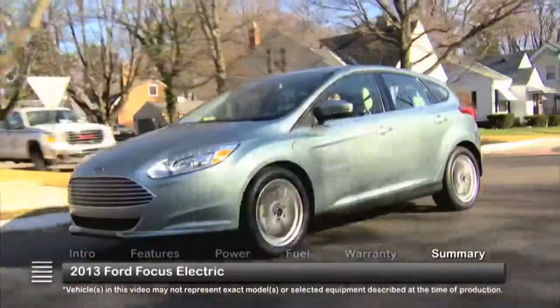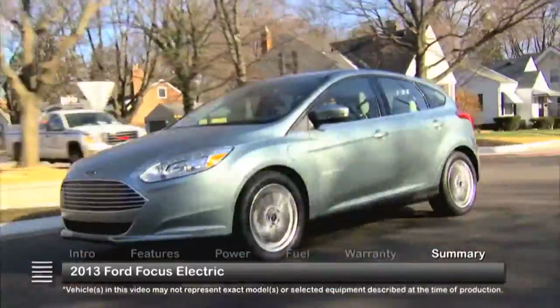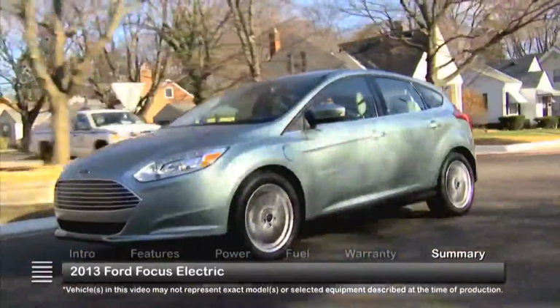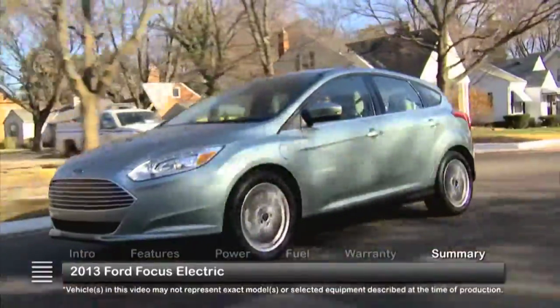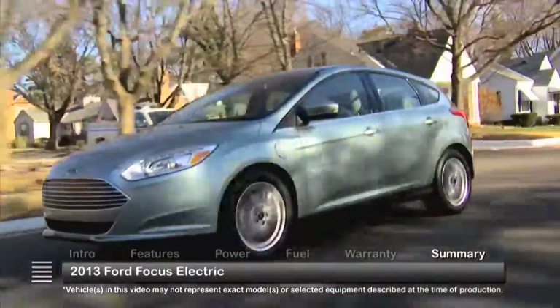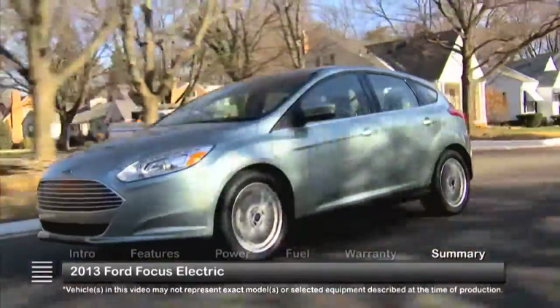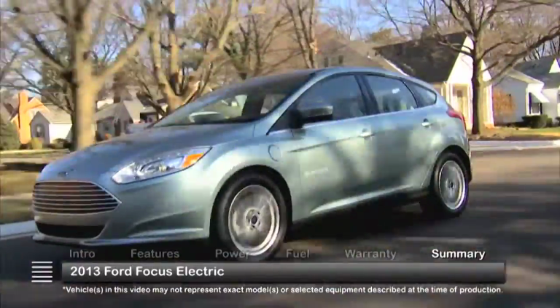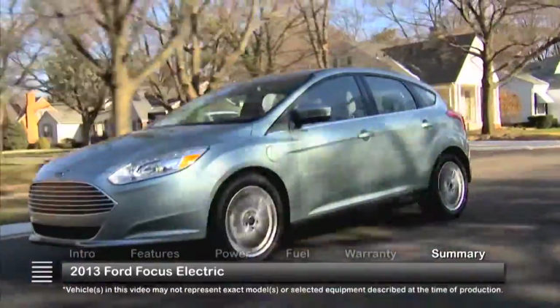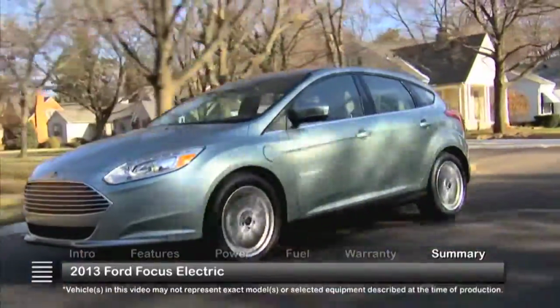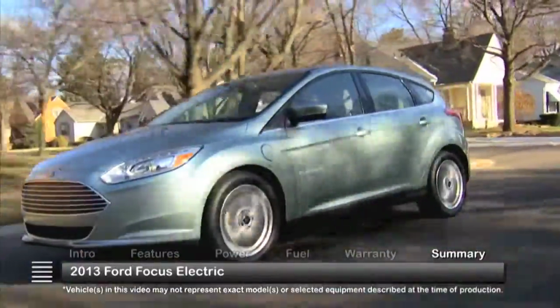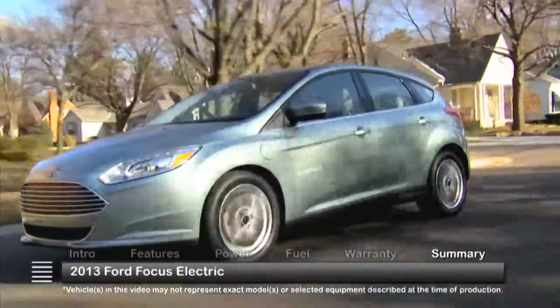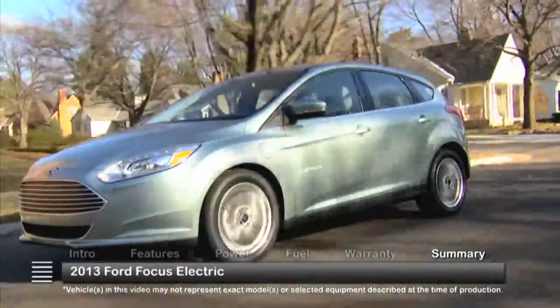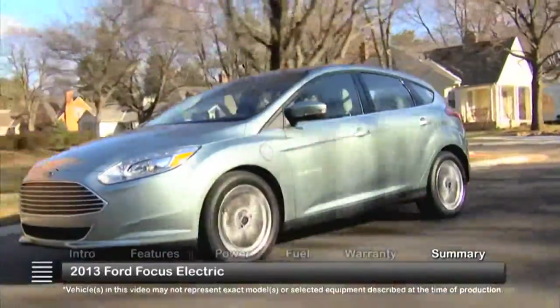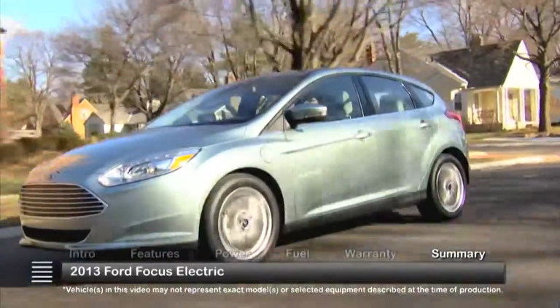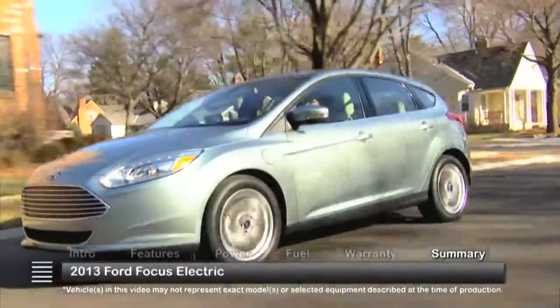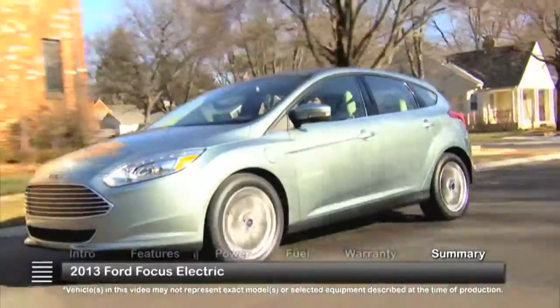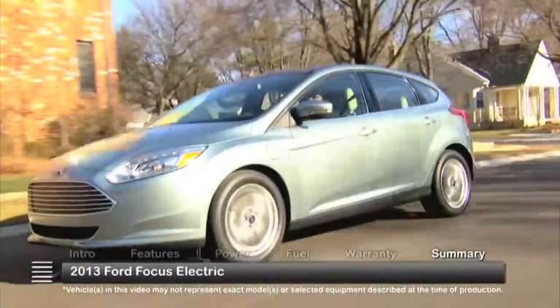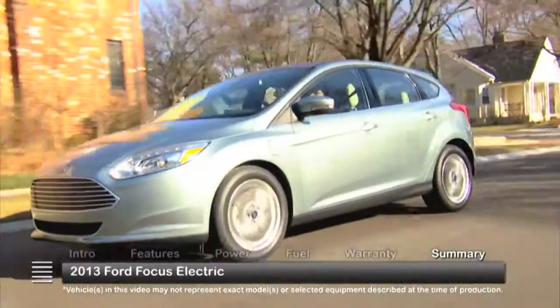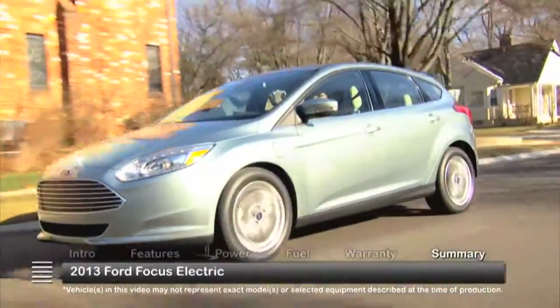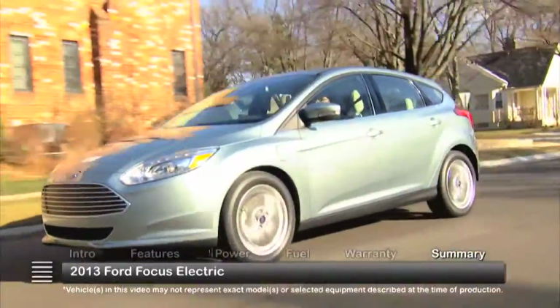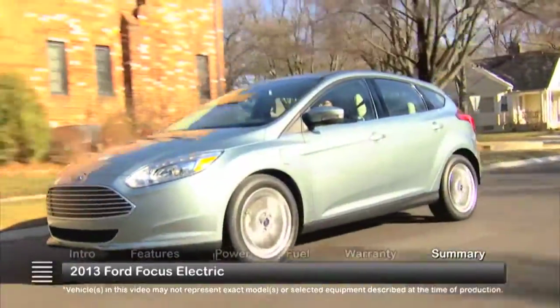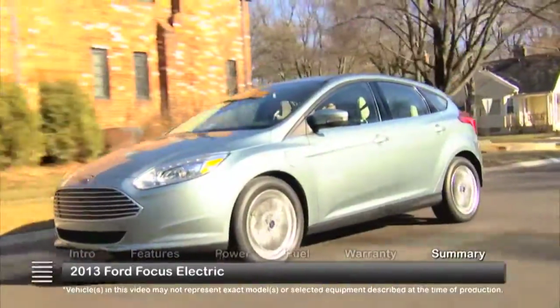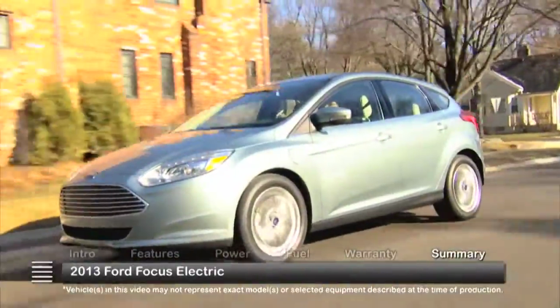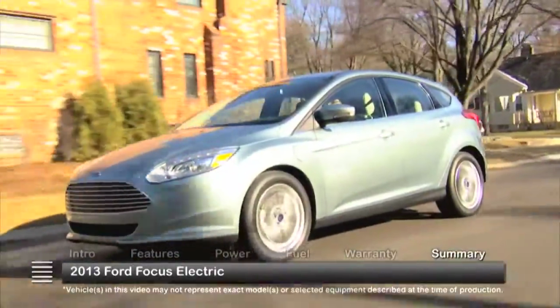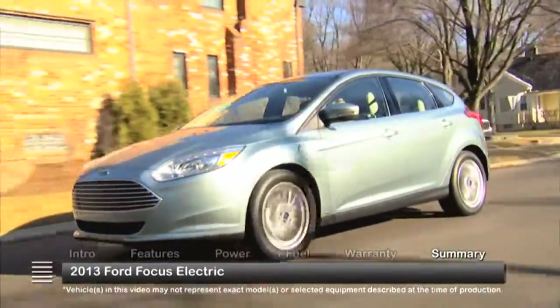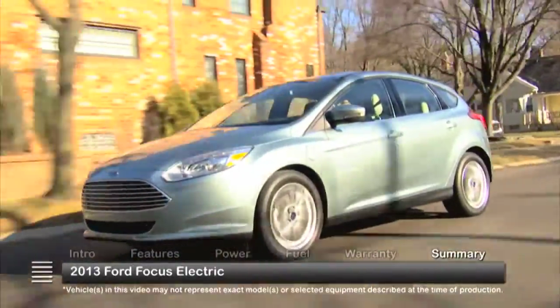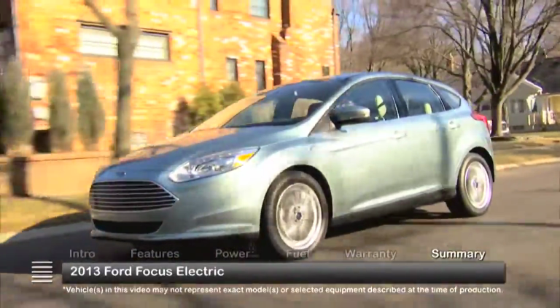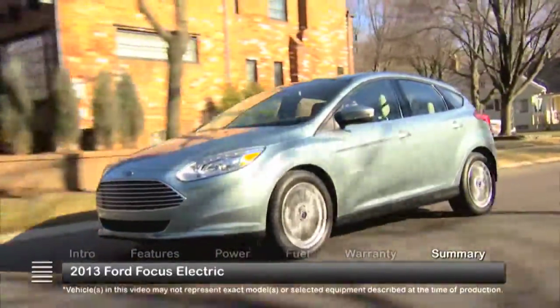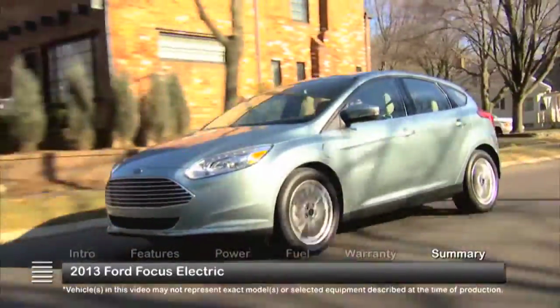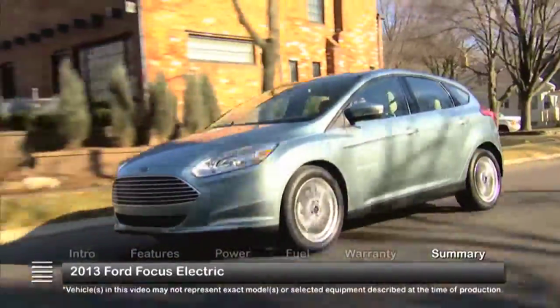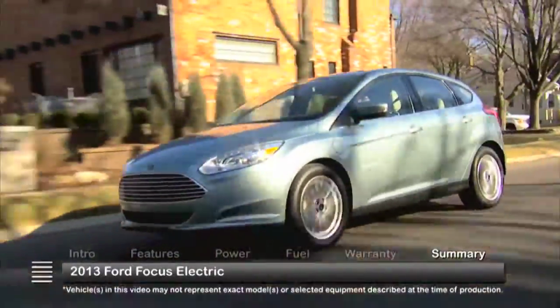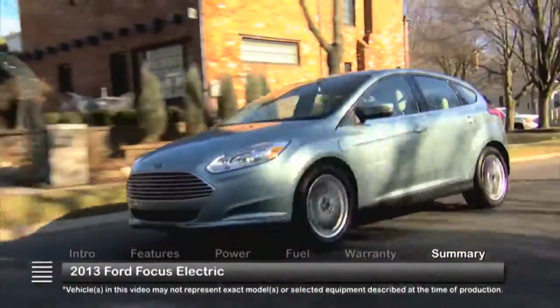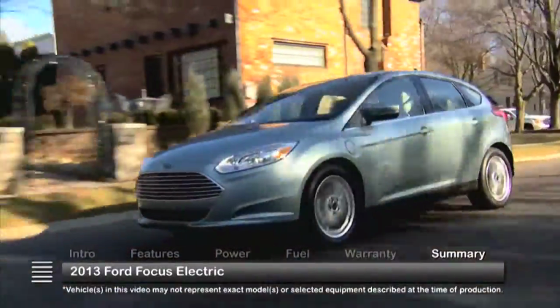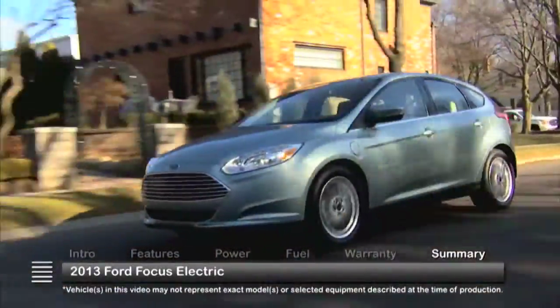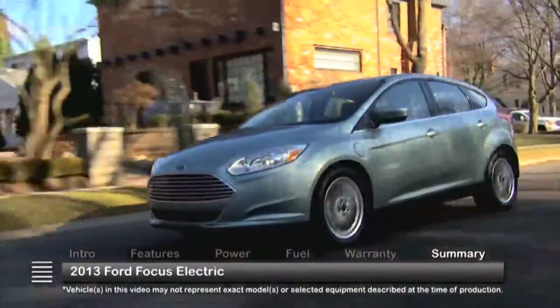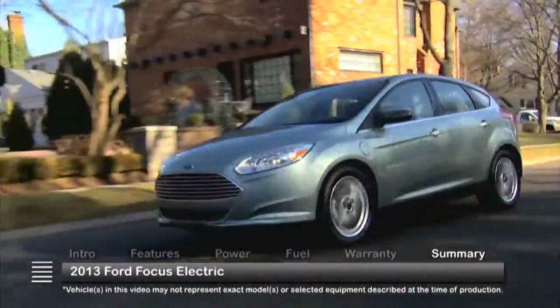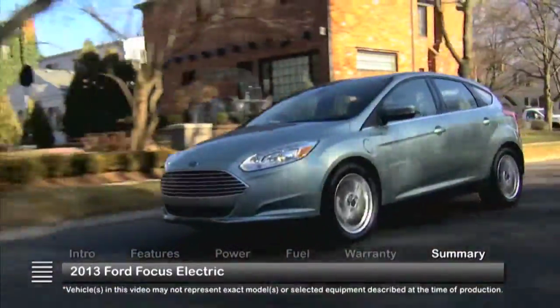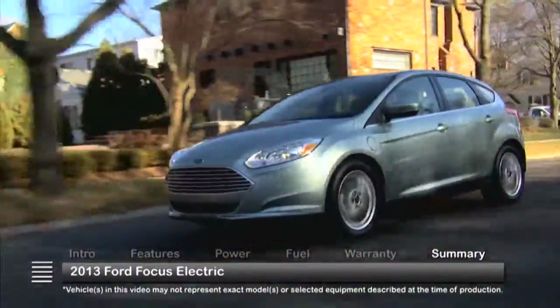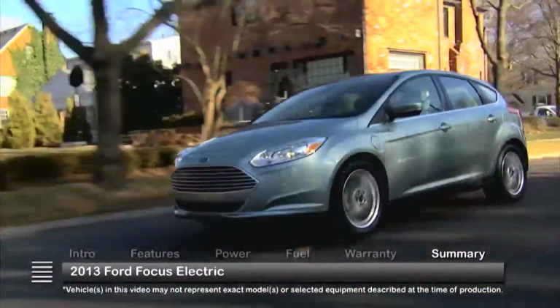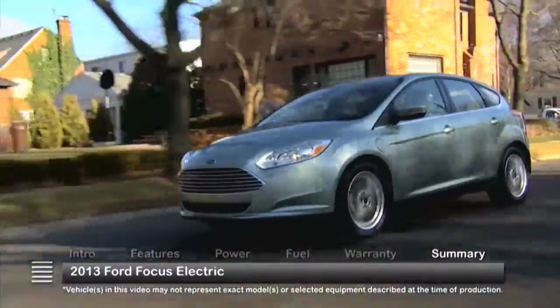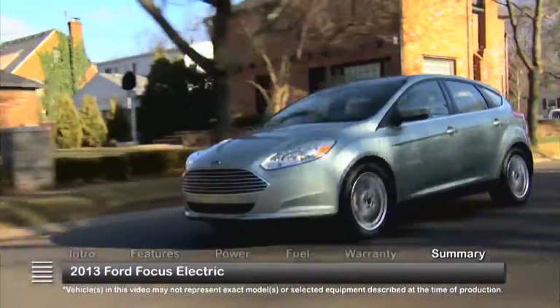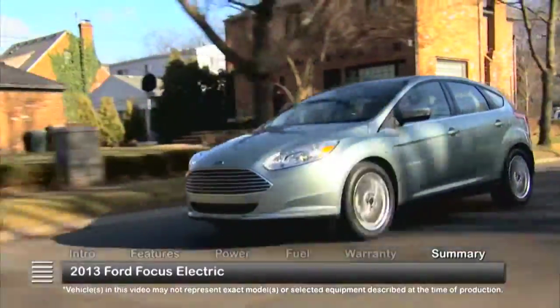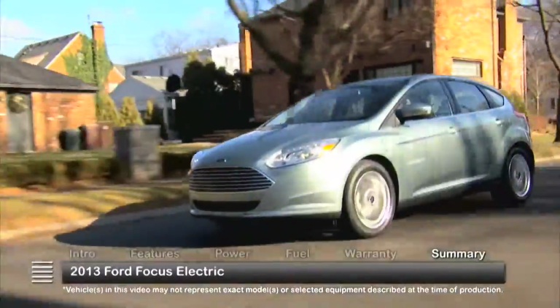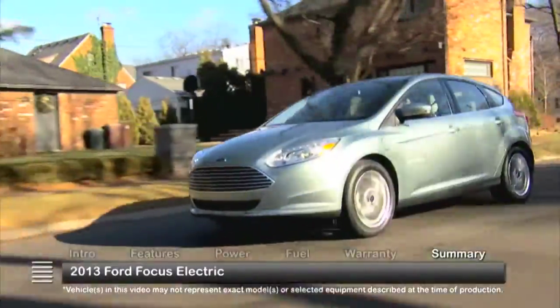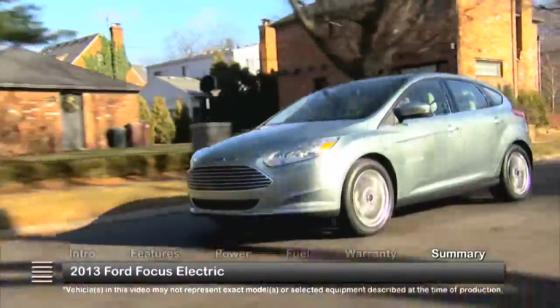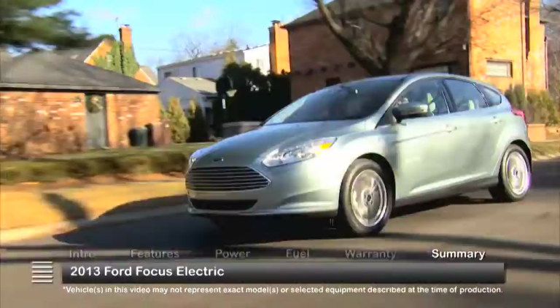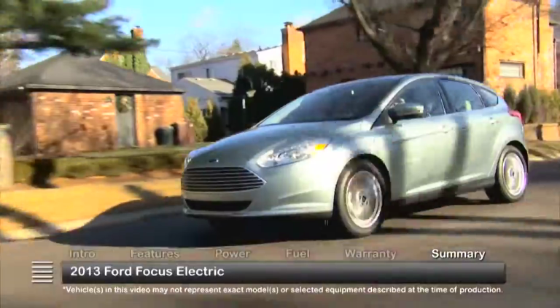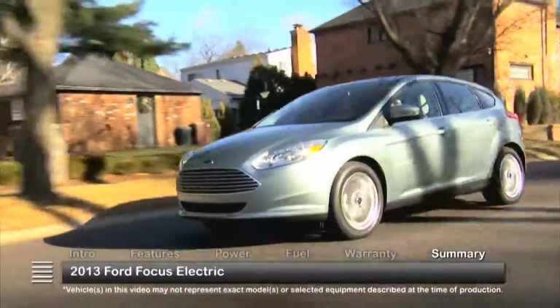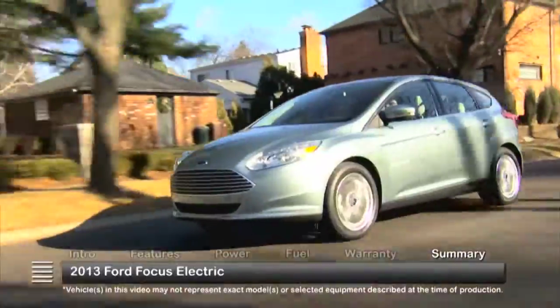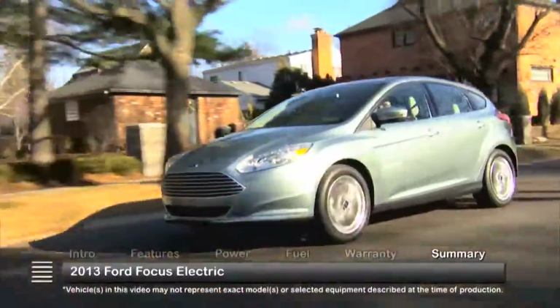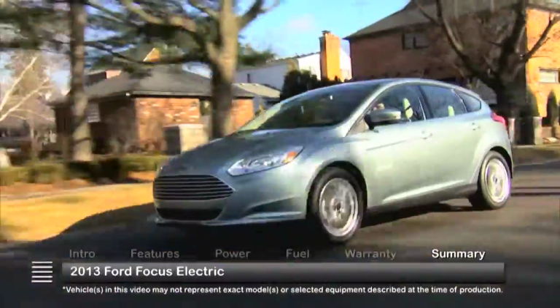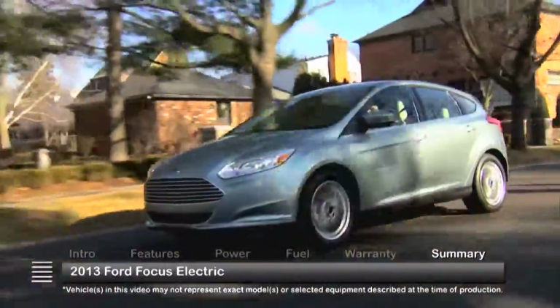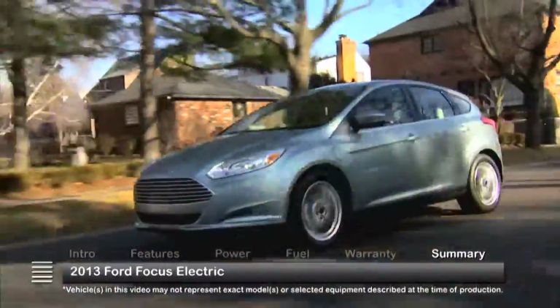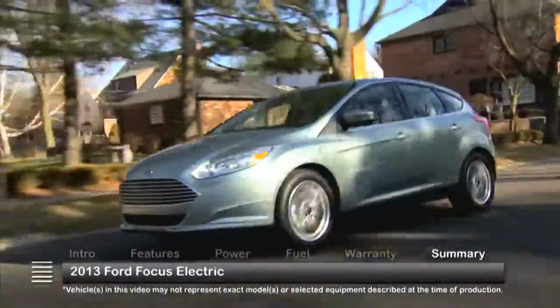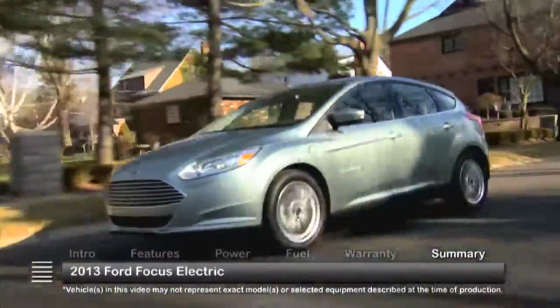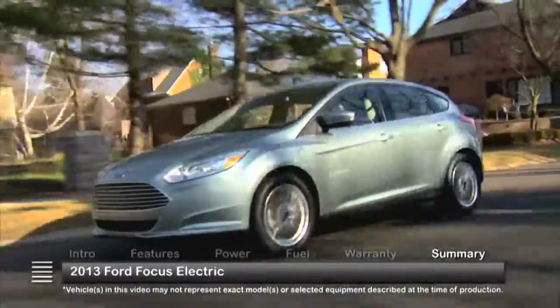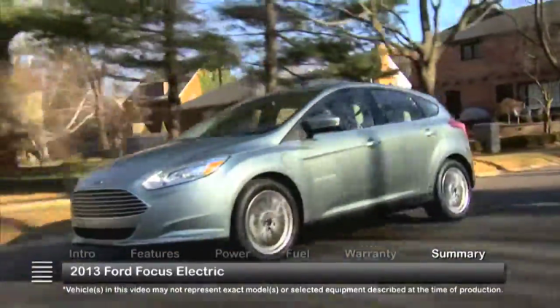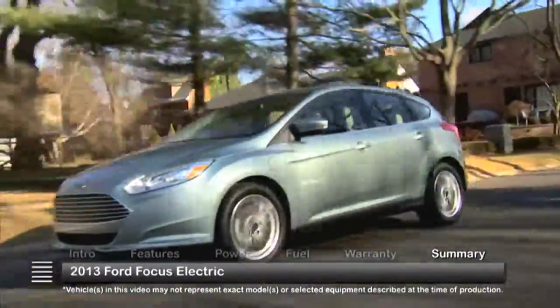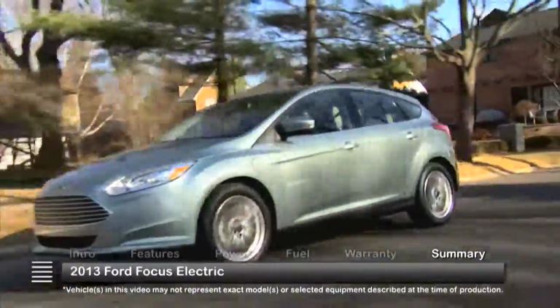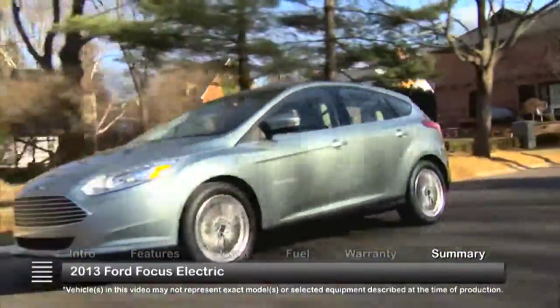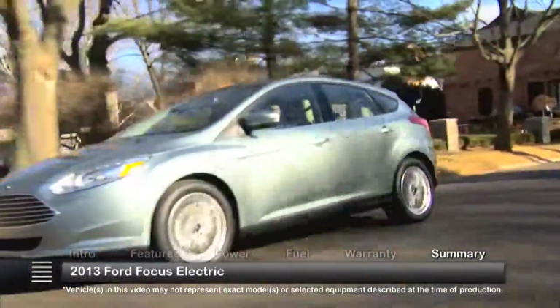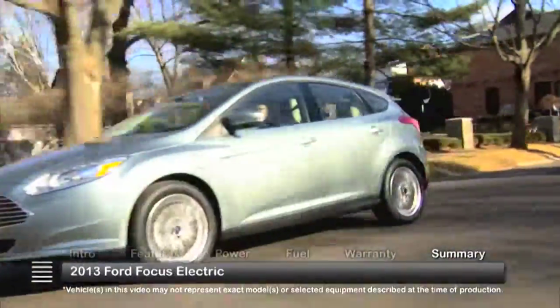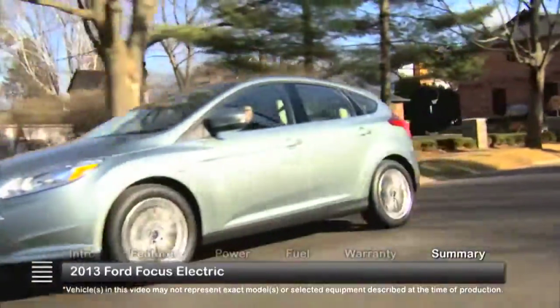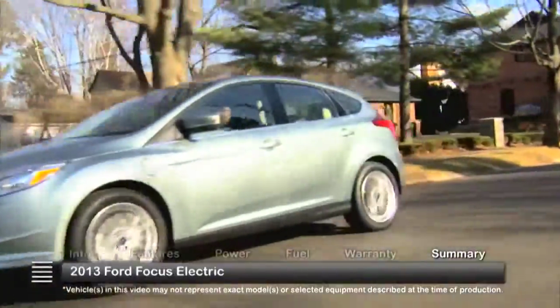As Ford's newest entrant in the battle to reduce fossil fuel consumption, the 2013 Ford Focus Electric shows the world that you don't need gasoline to drive a sporty, compact hatchback.